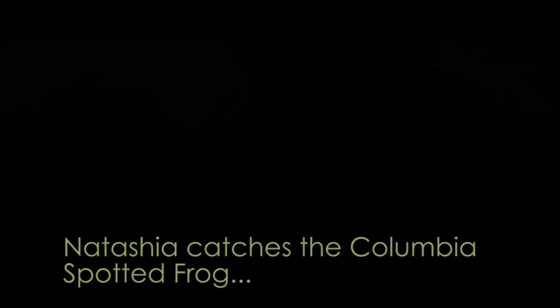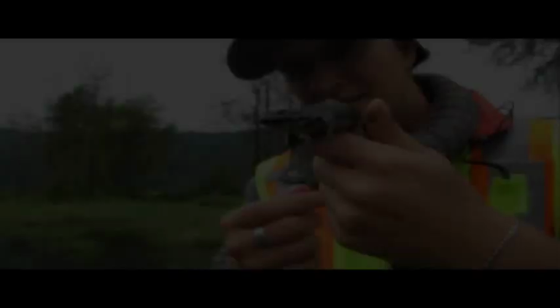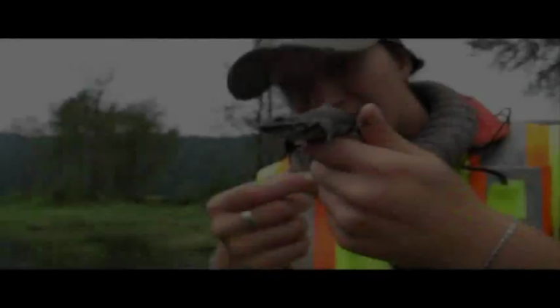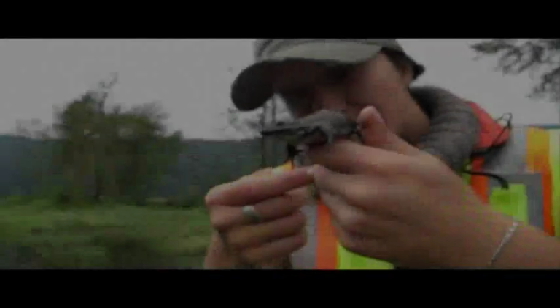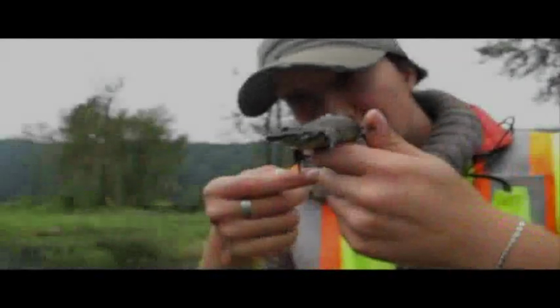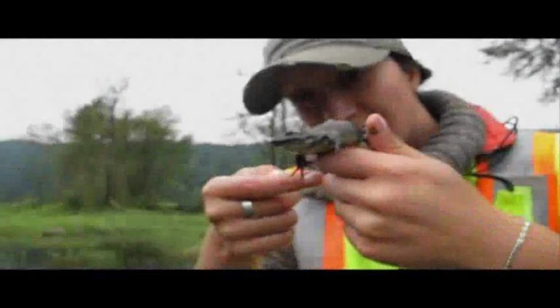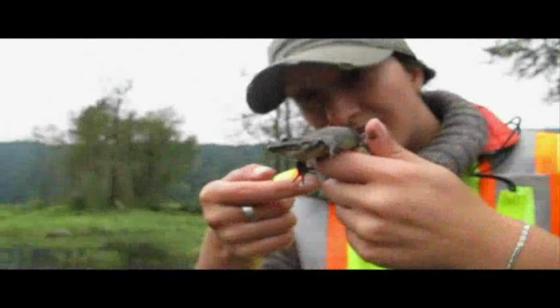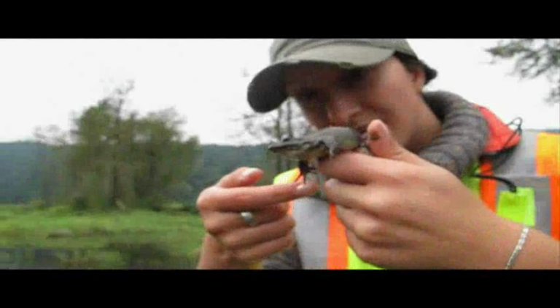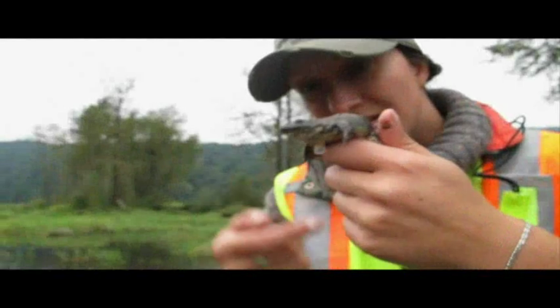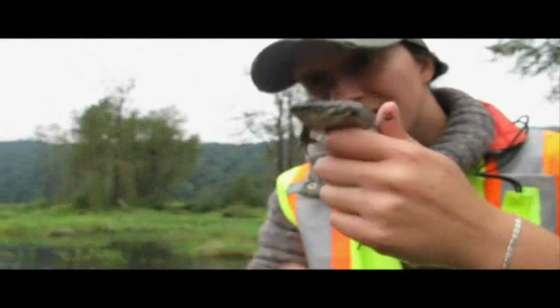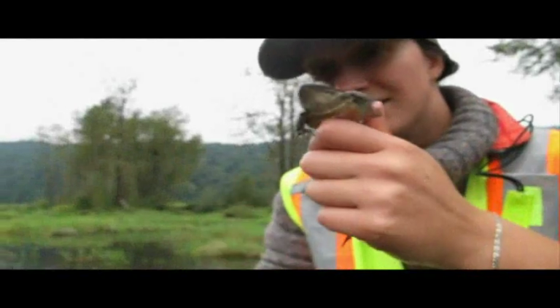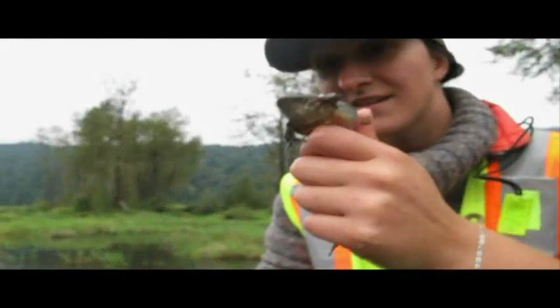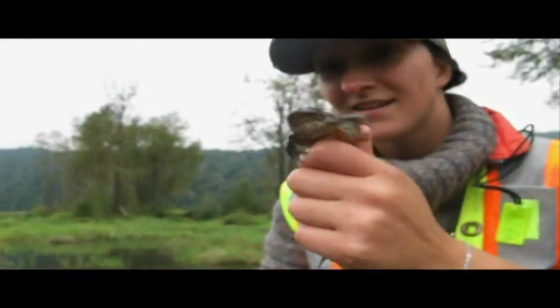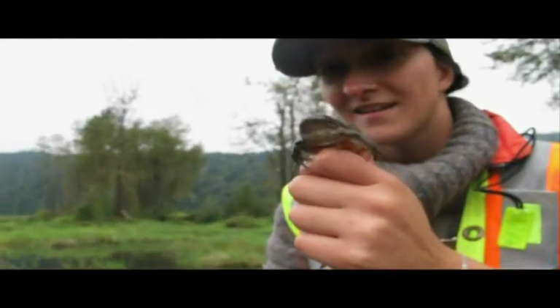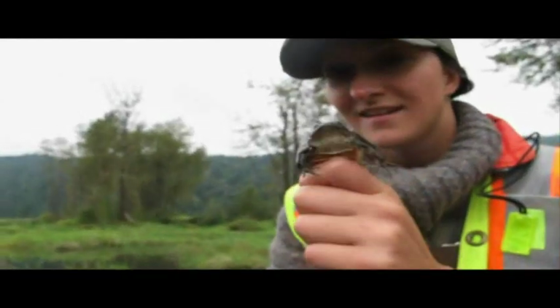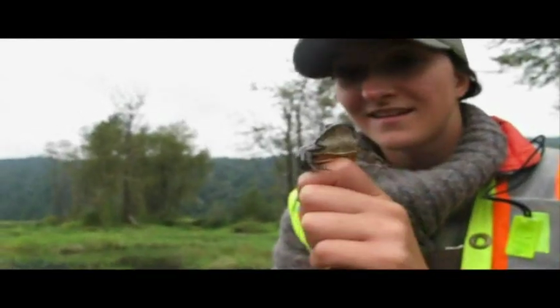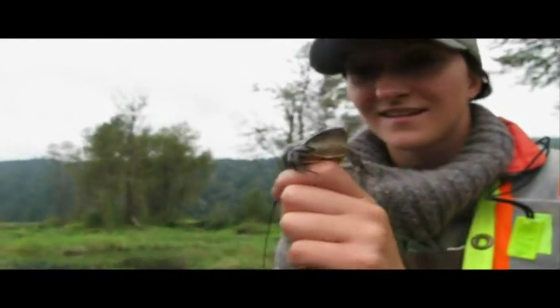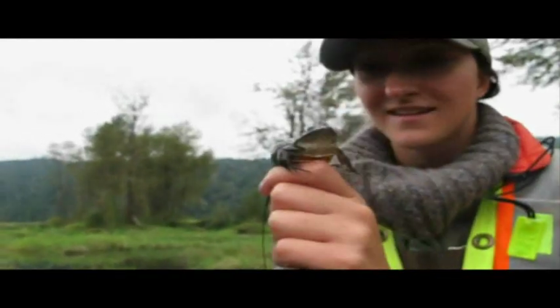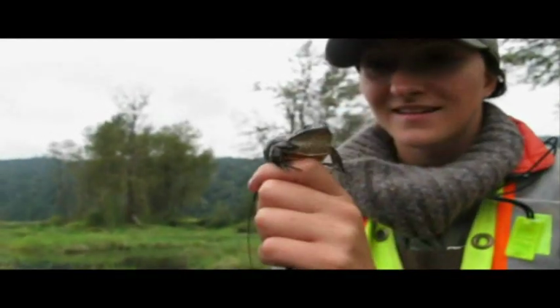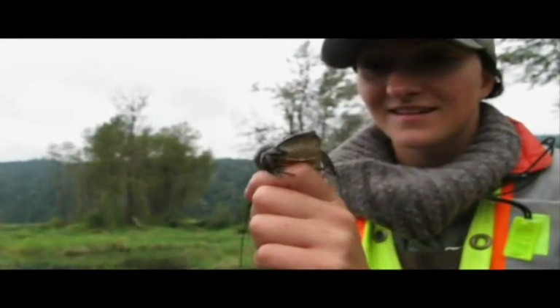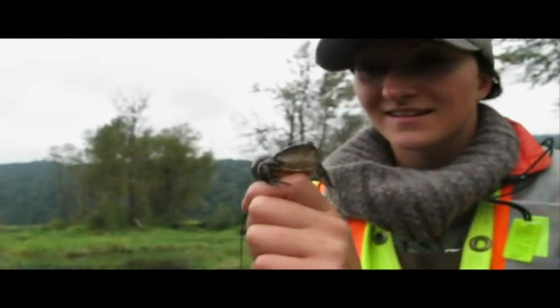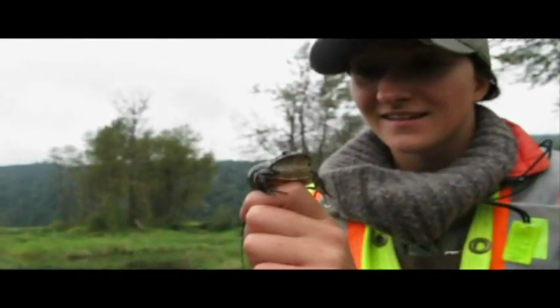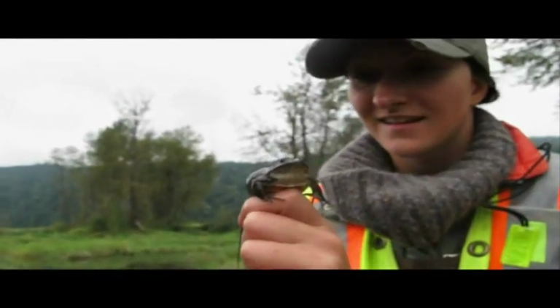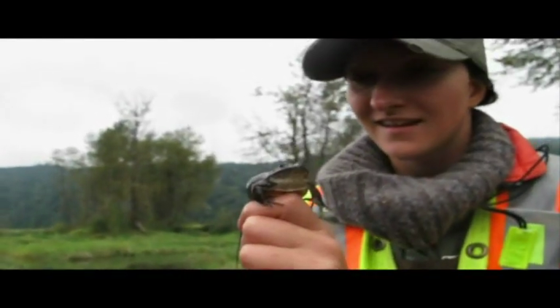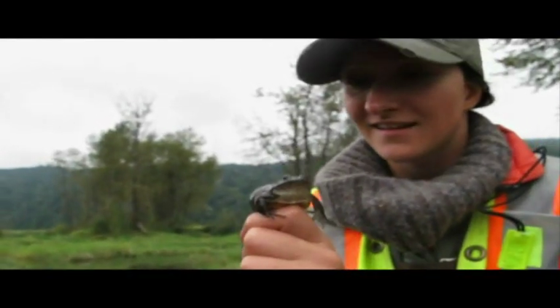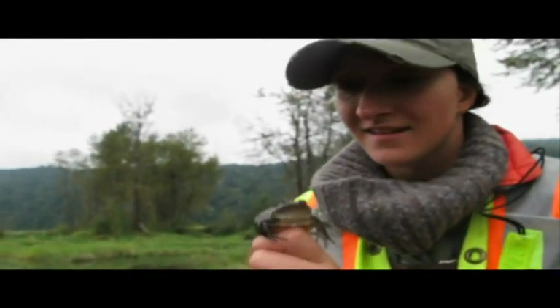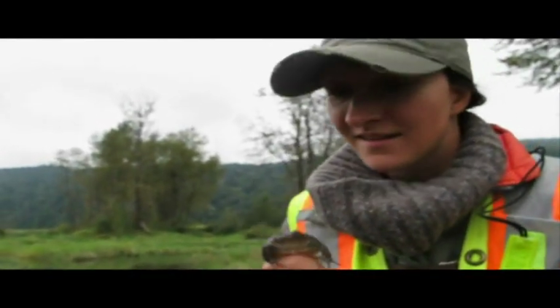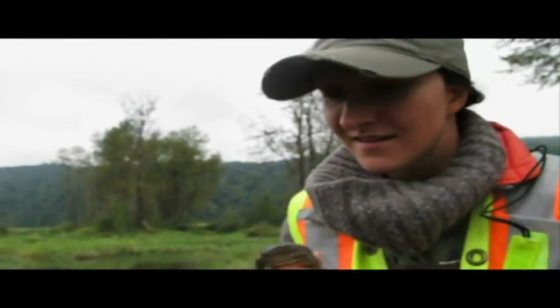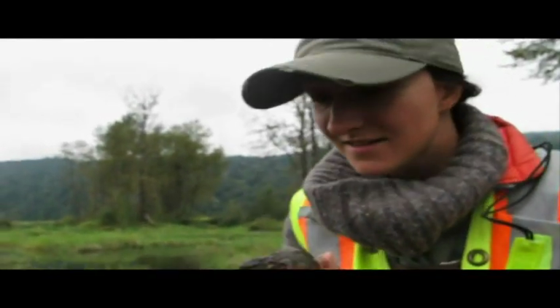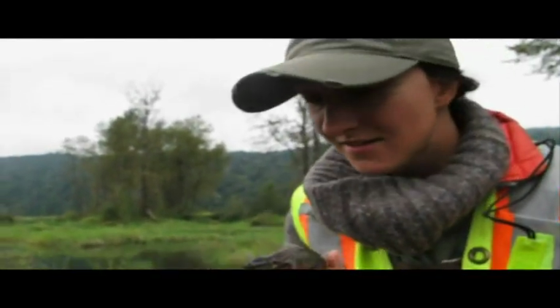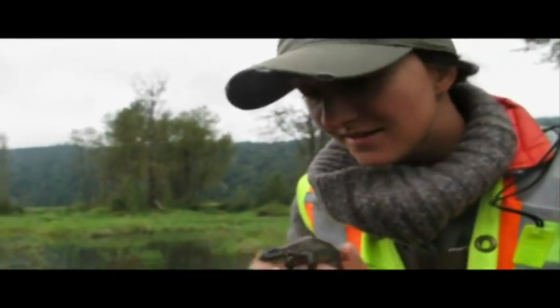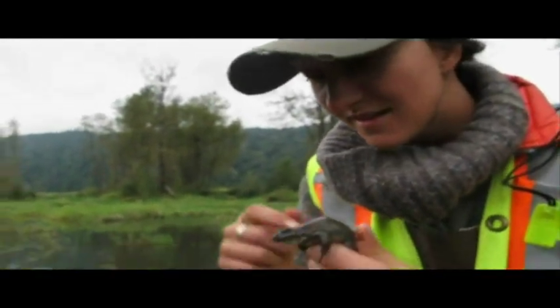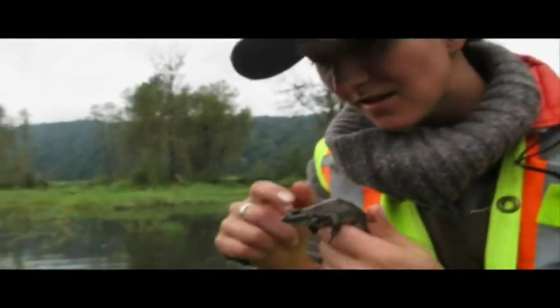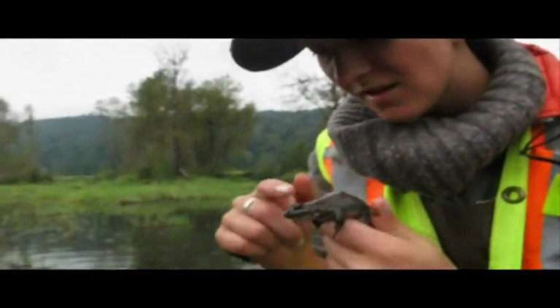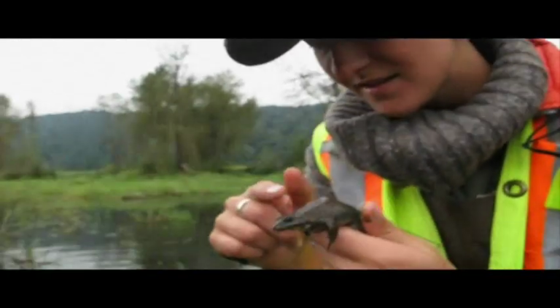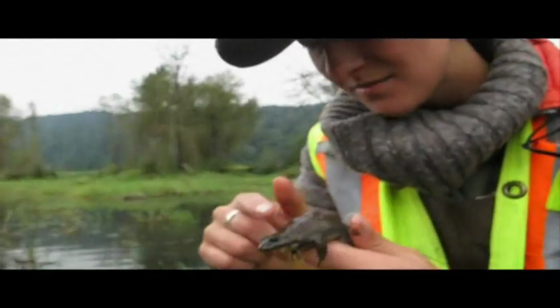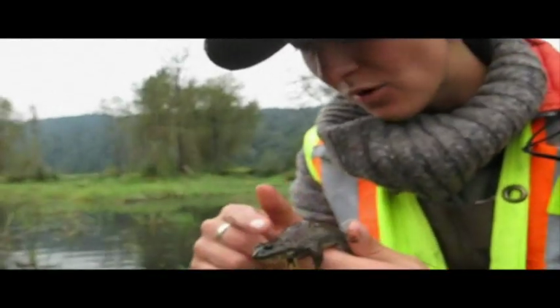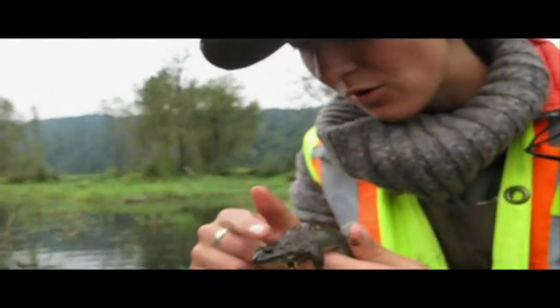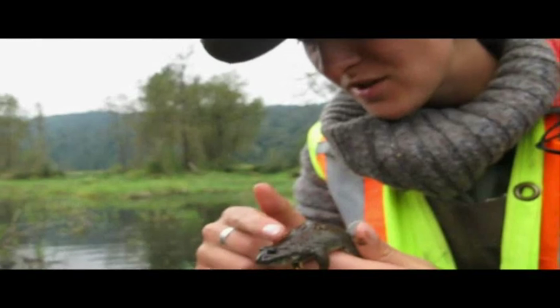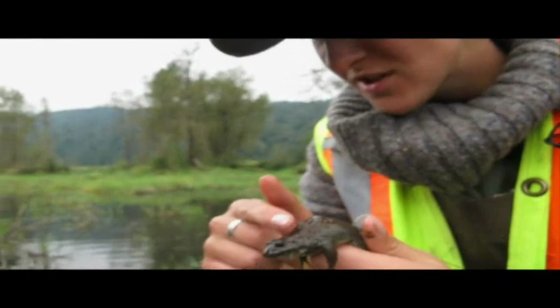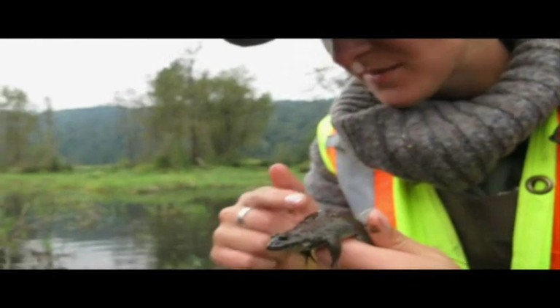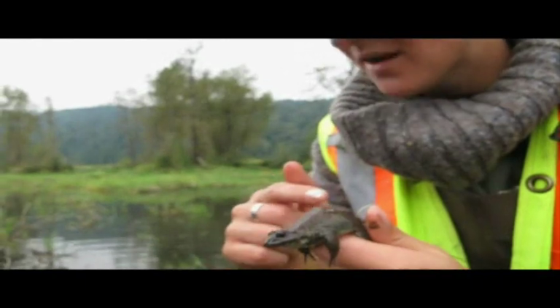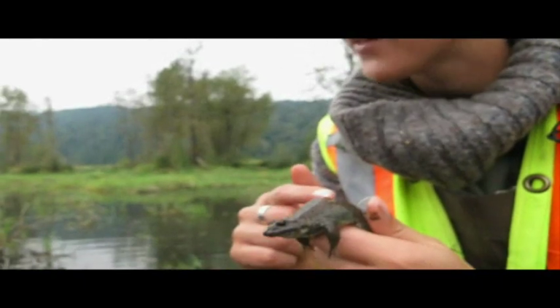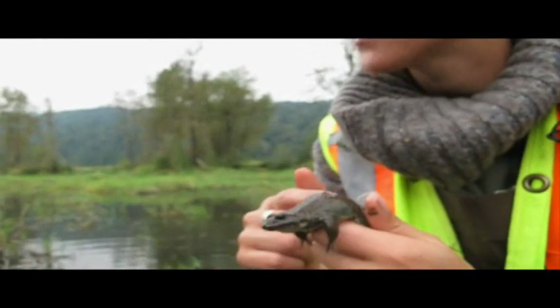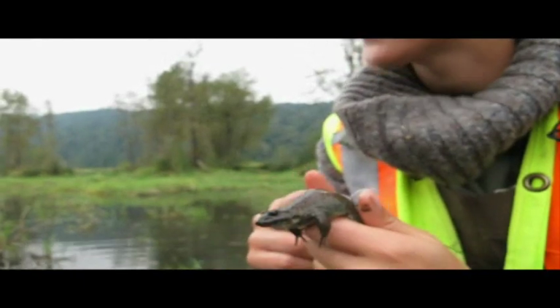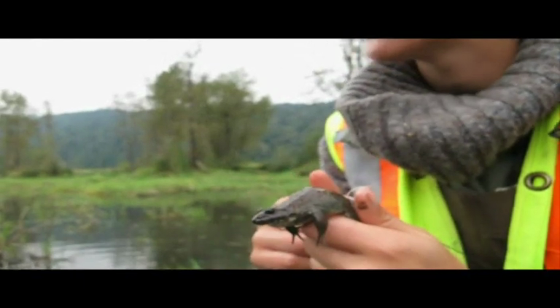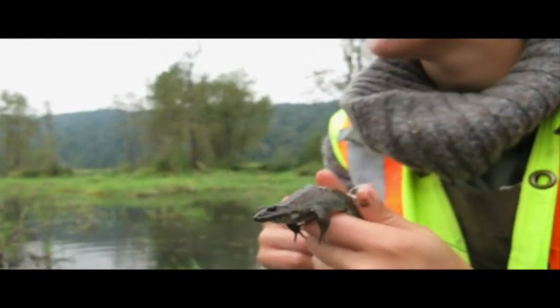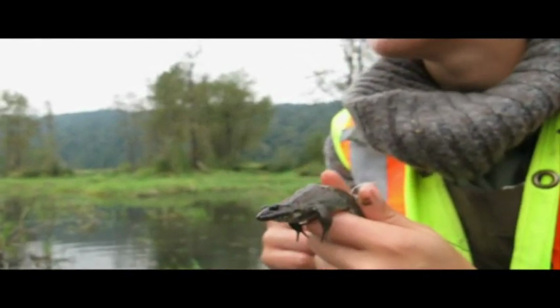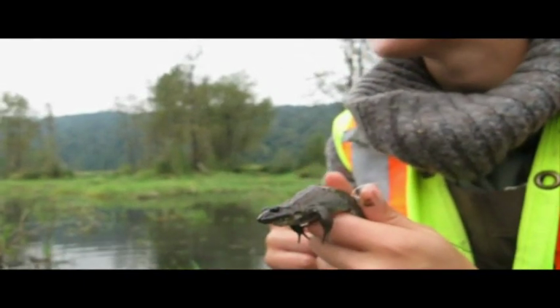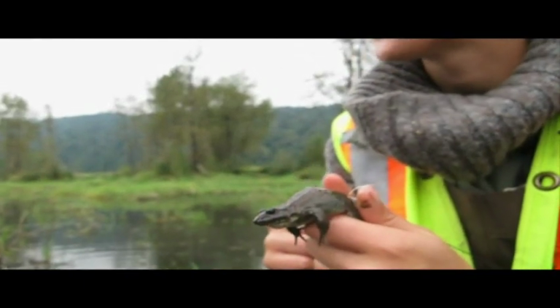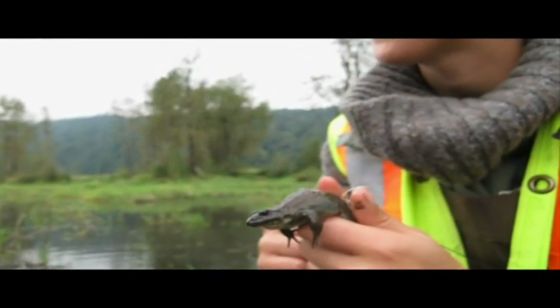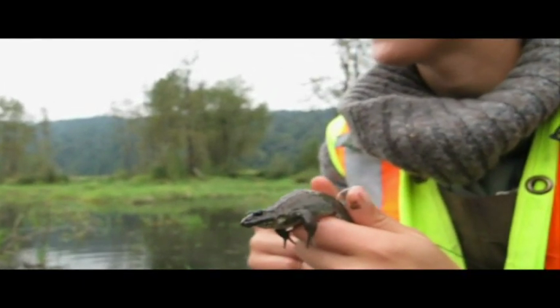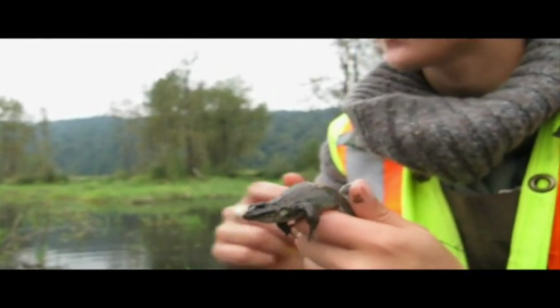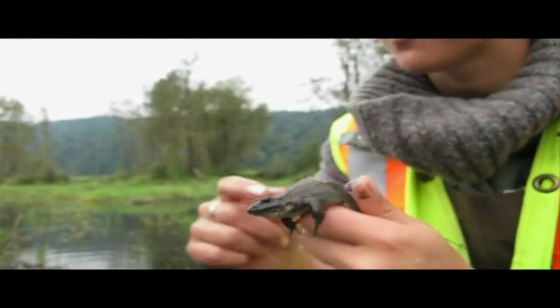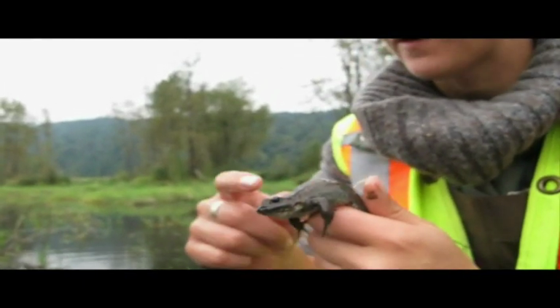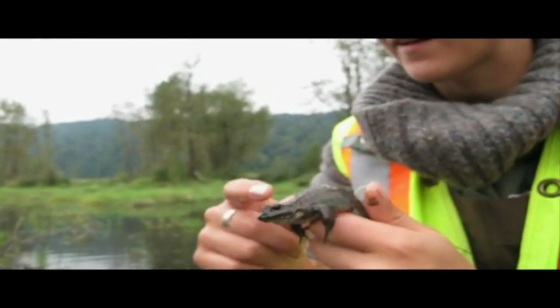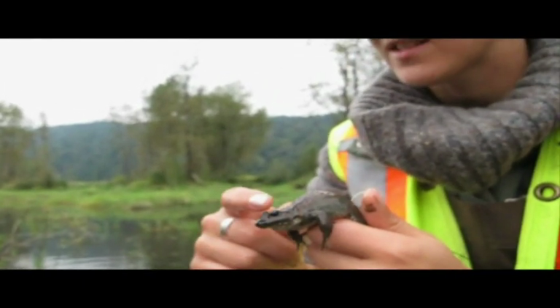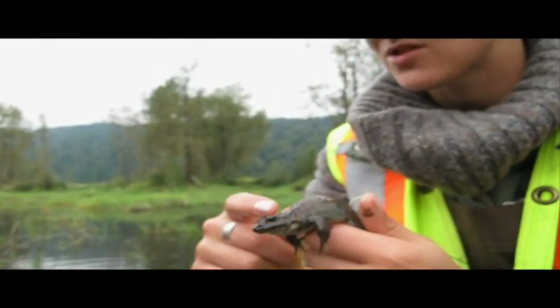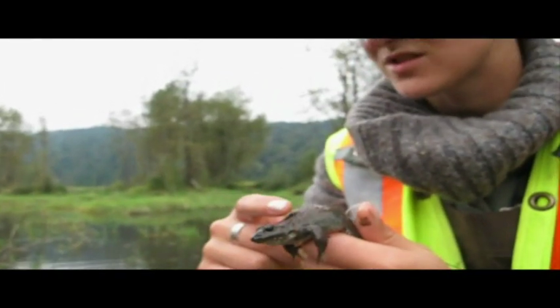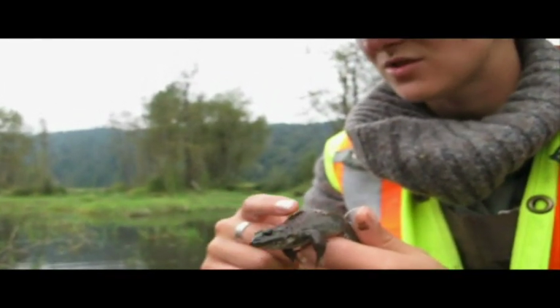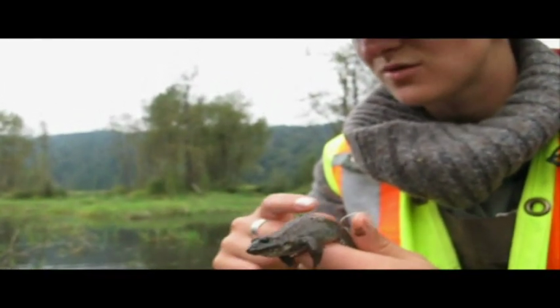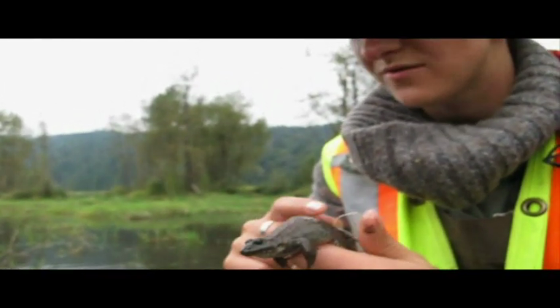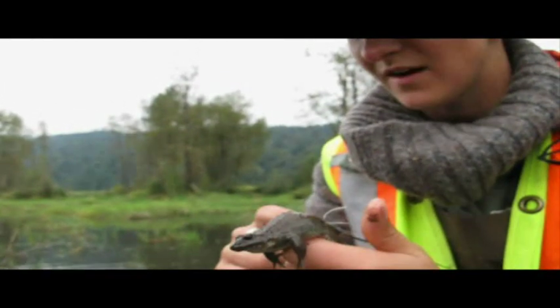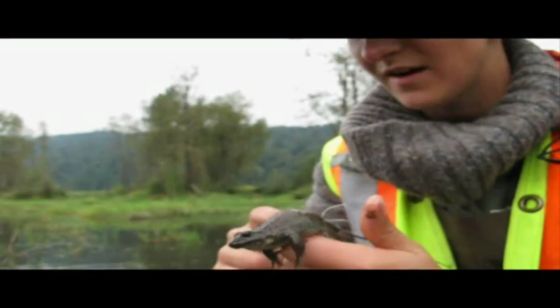Look at his eyes — you can really see they point out. You can see he's got small ridges, but nothing like a red-legged. Red-legged are so defined.